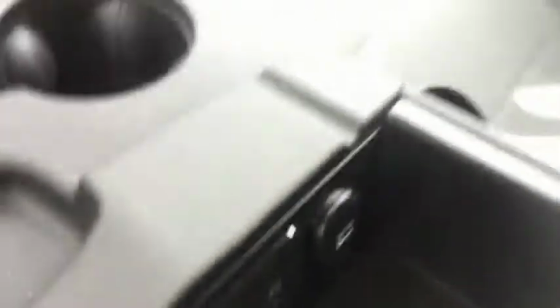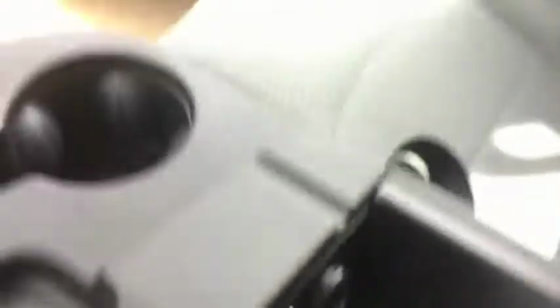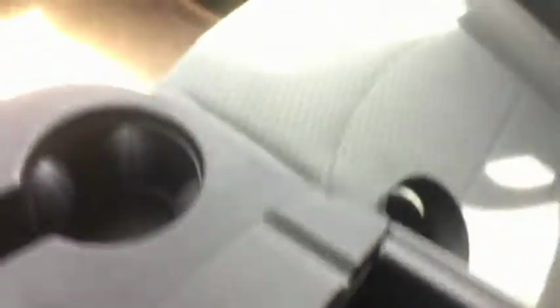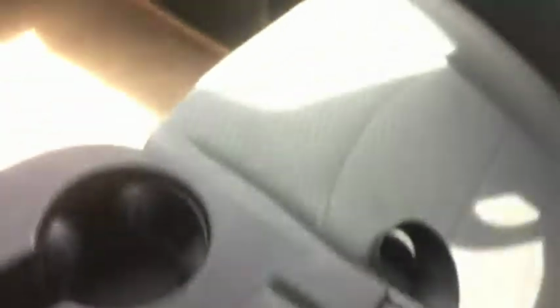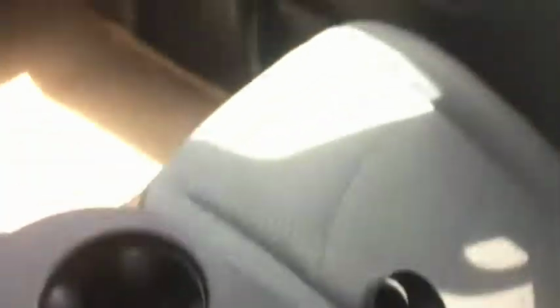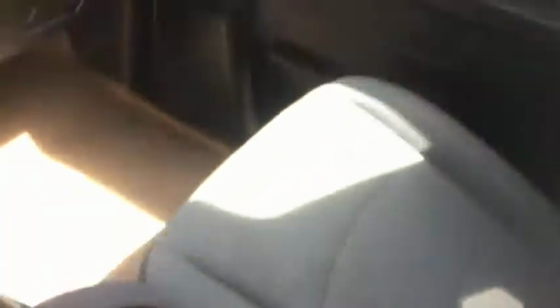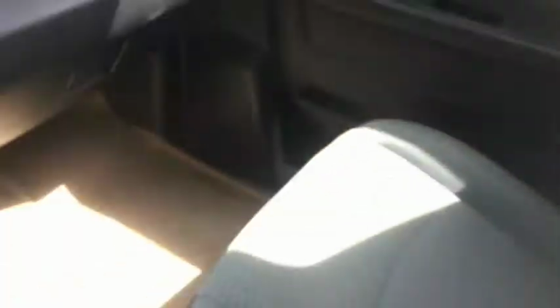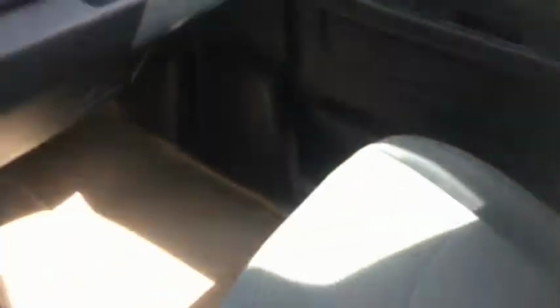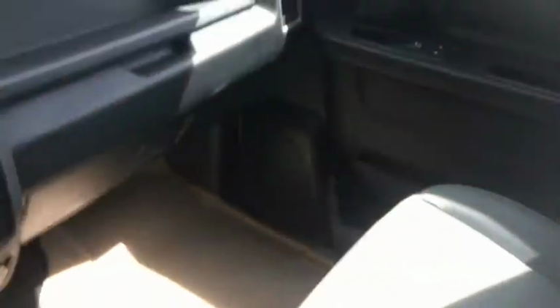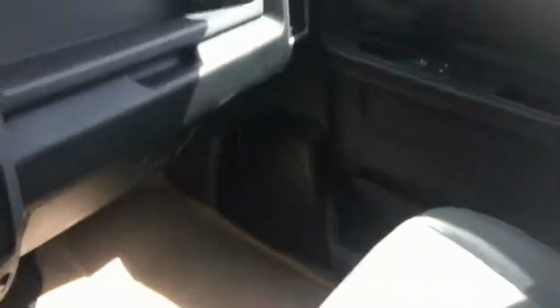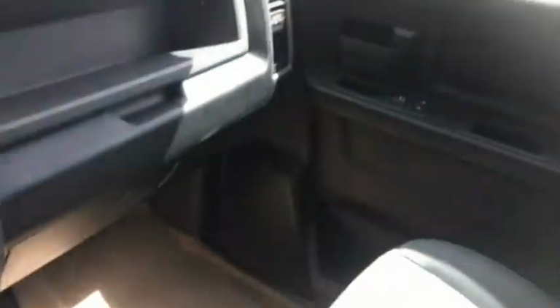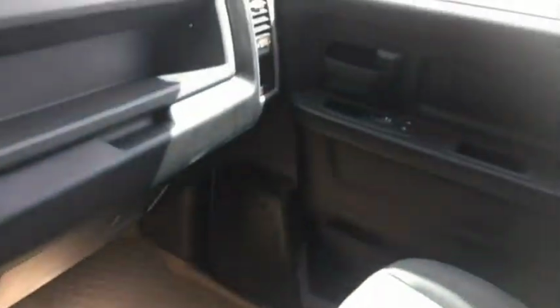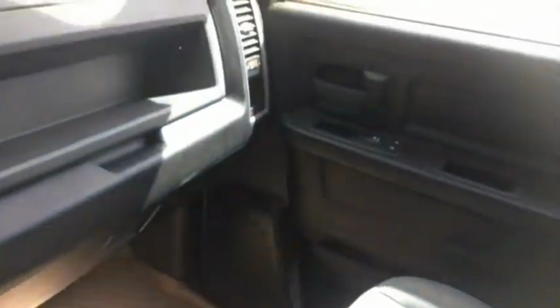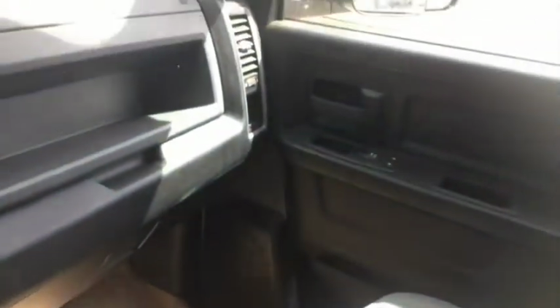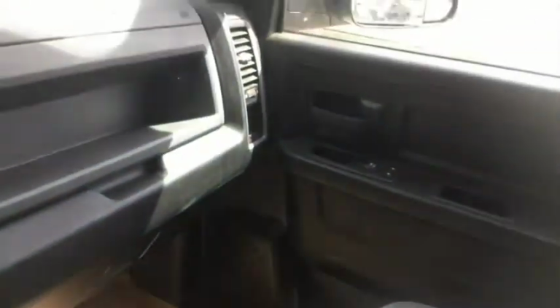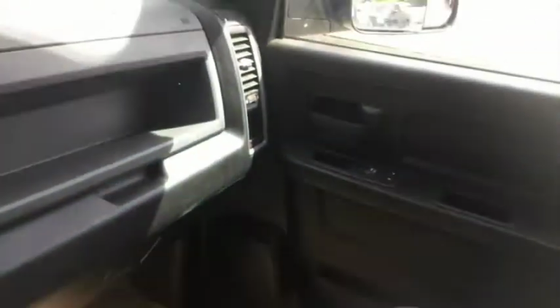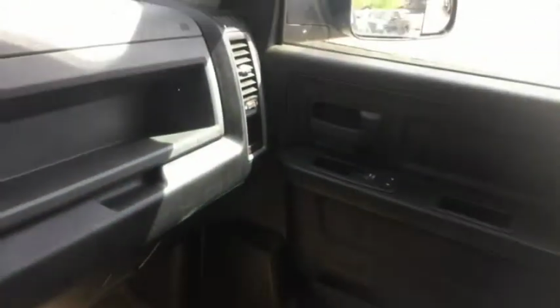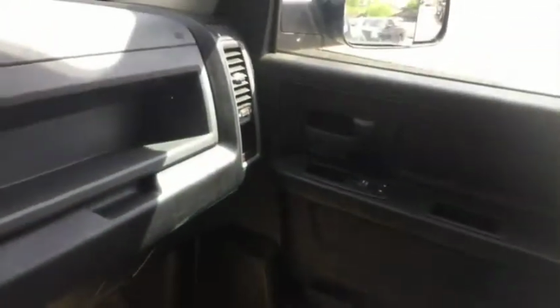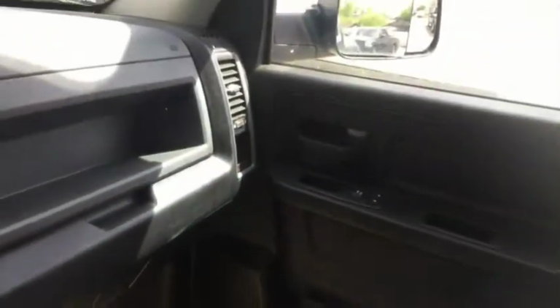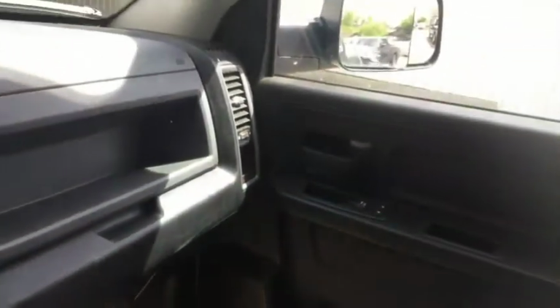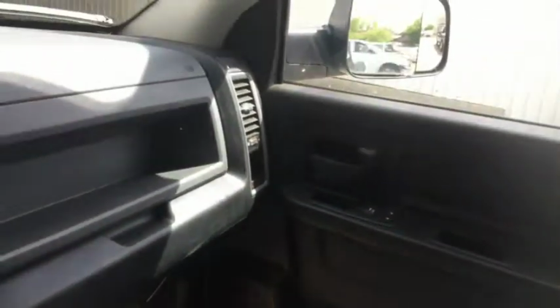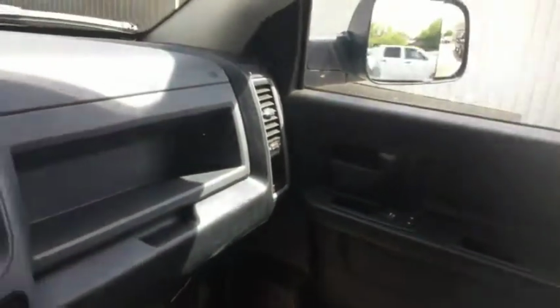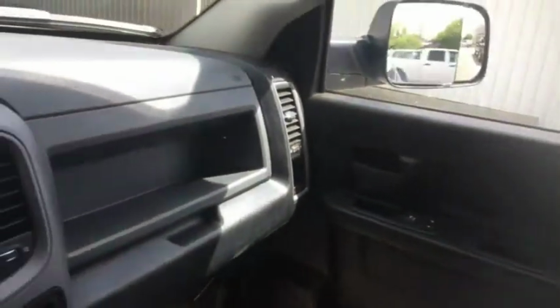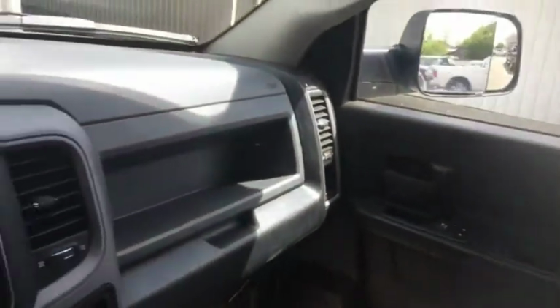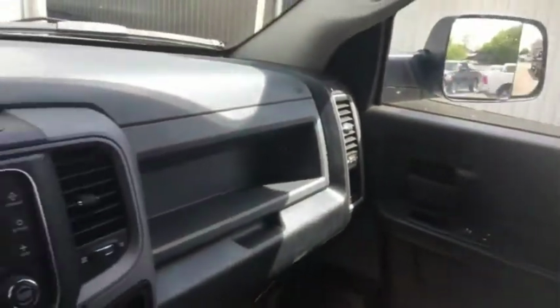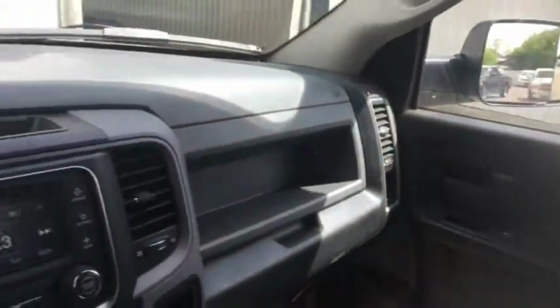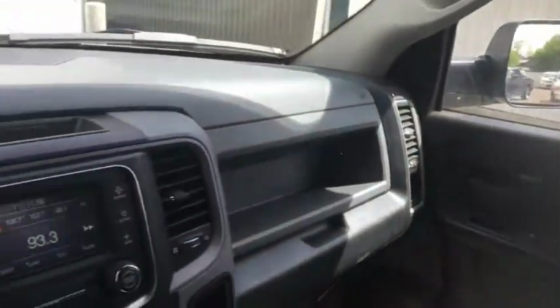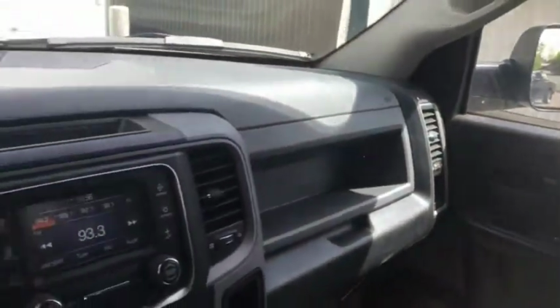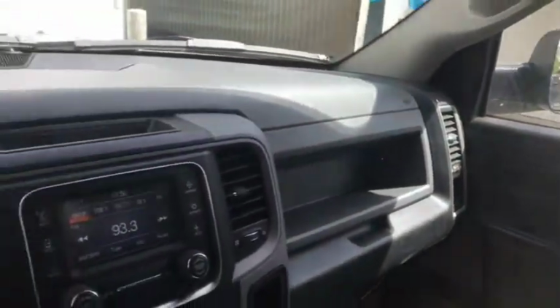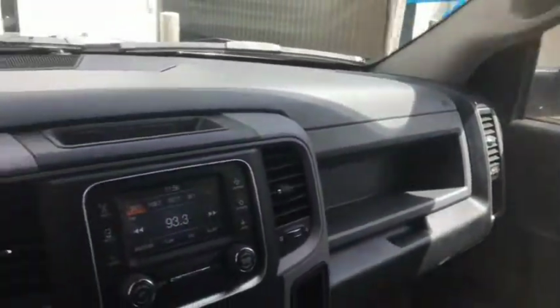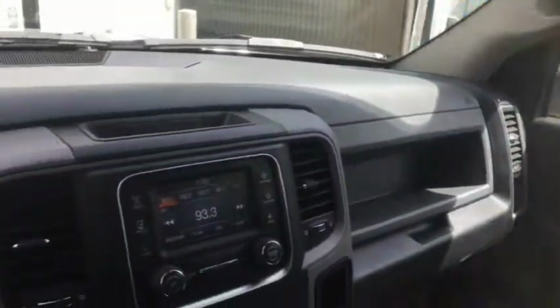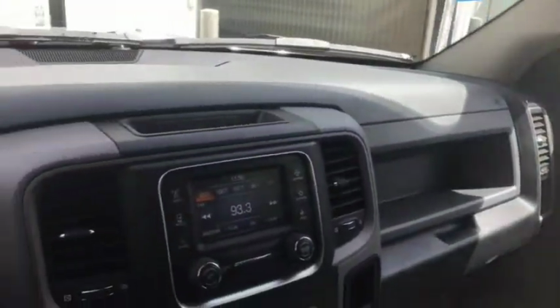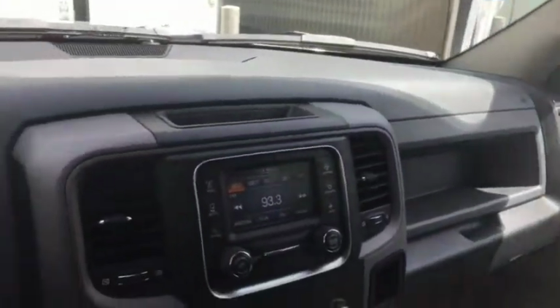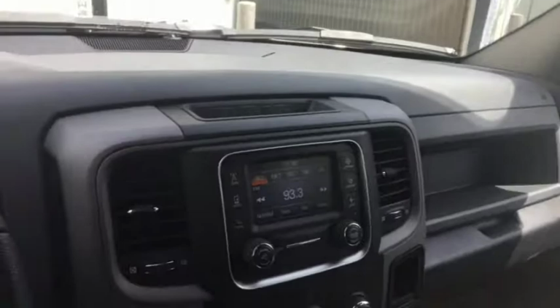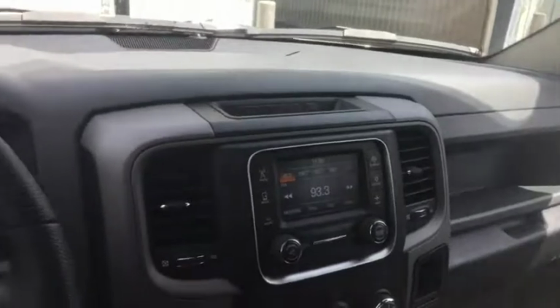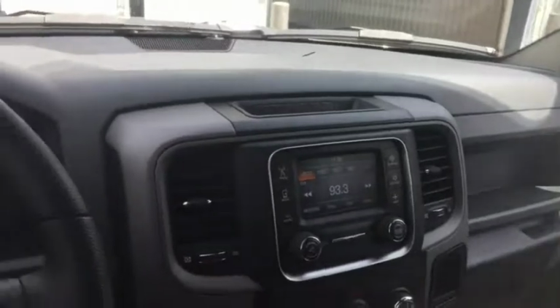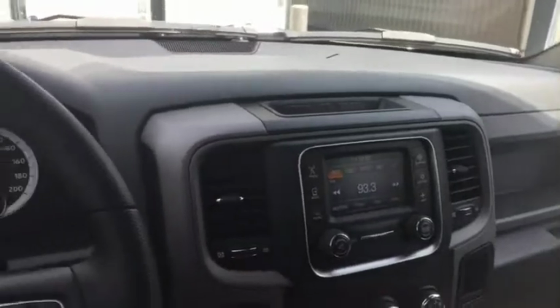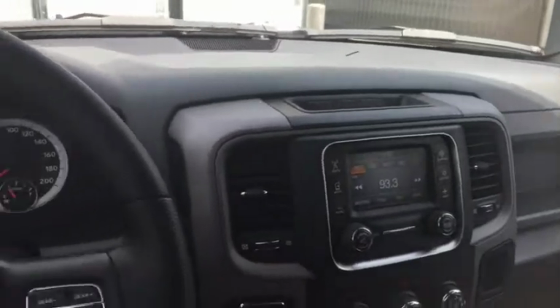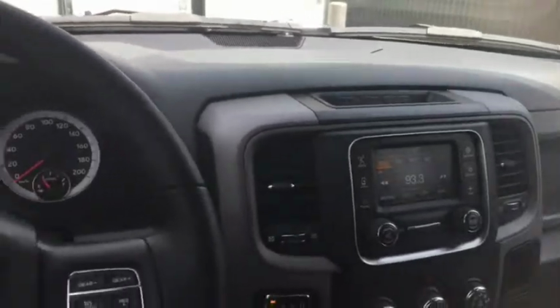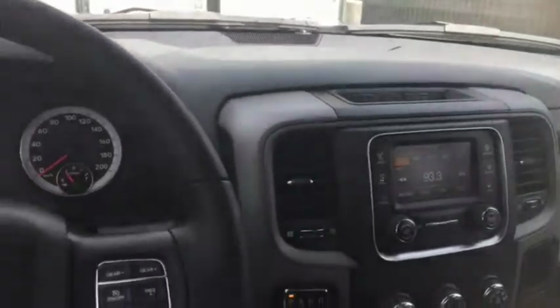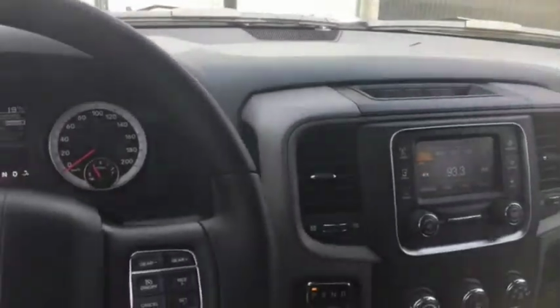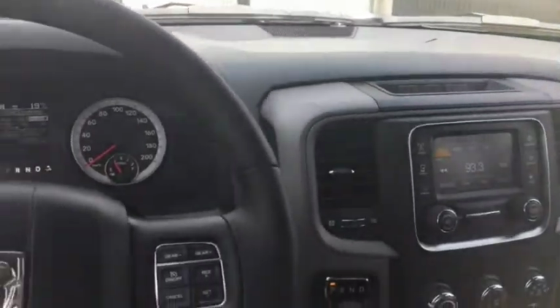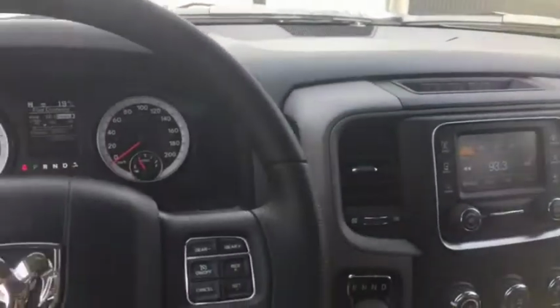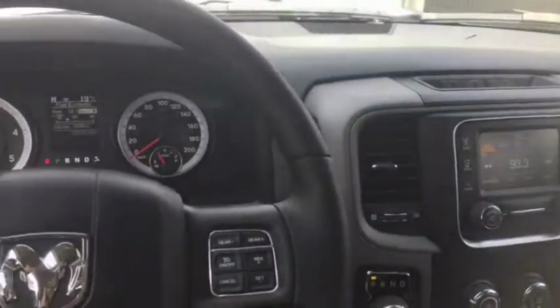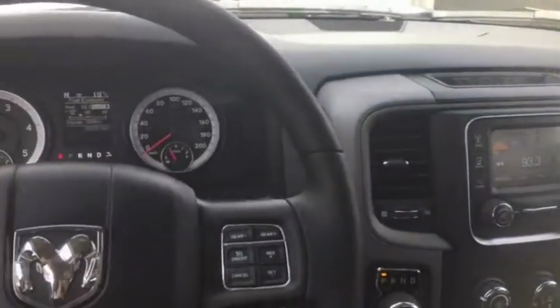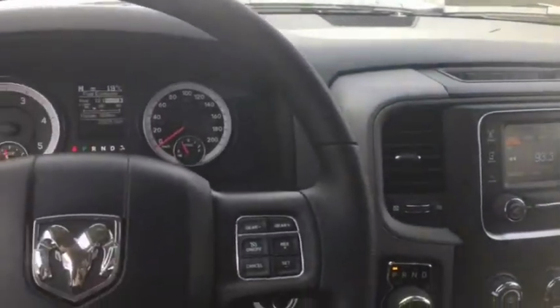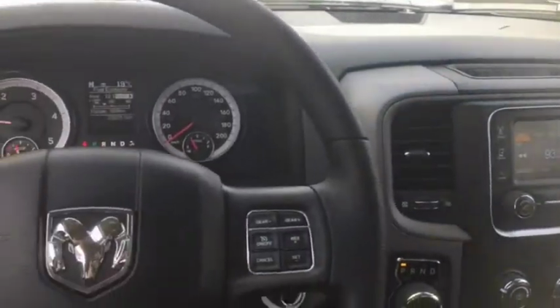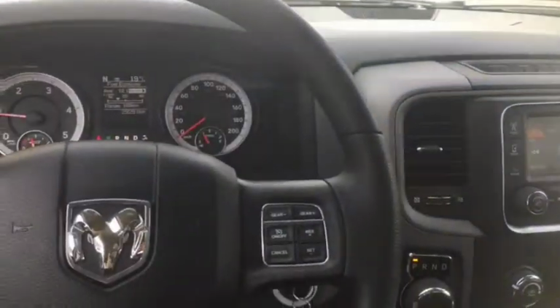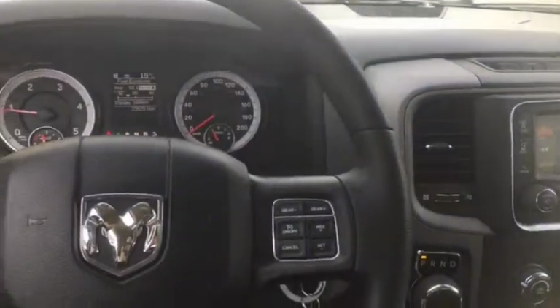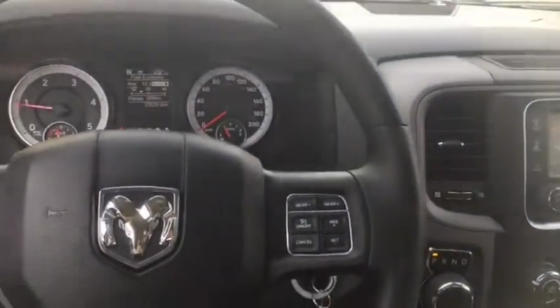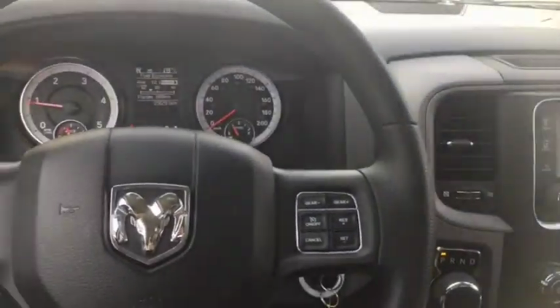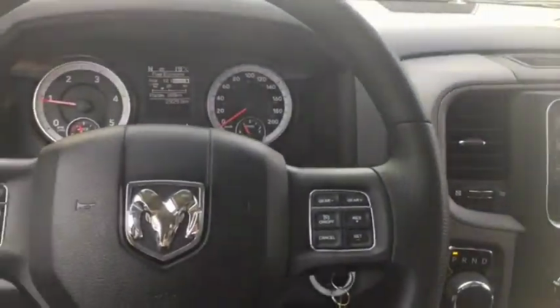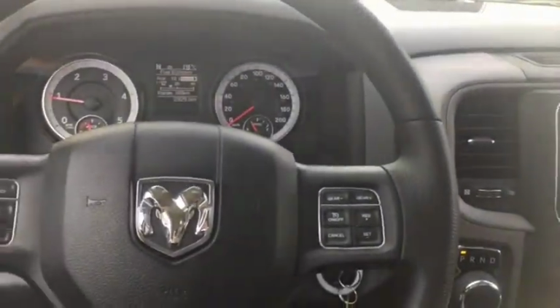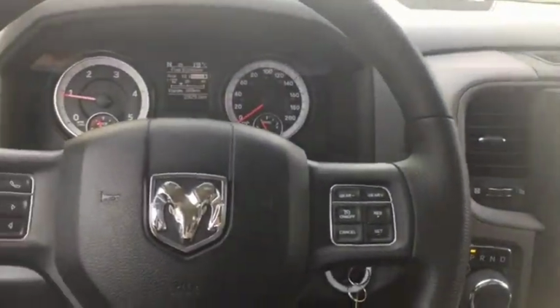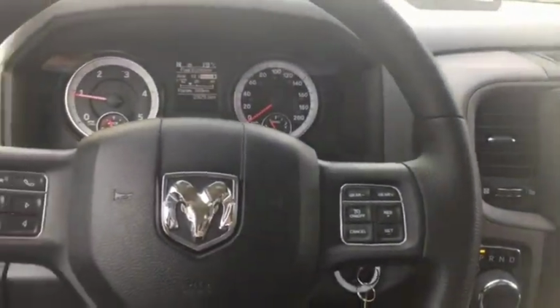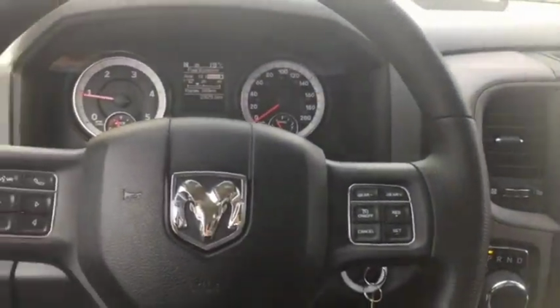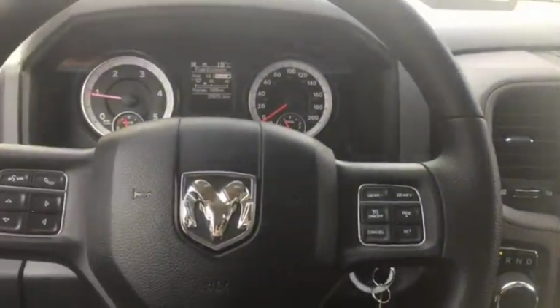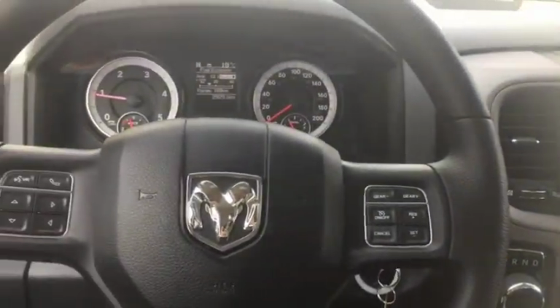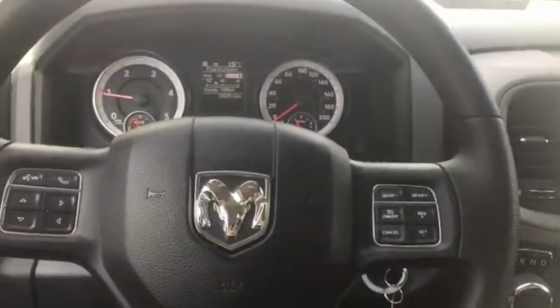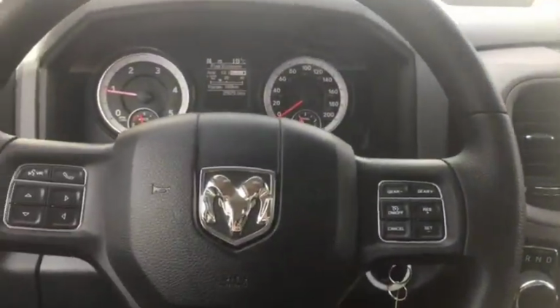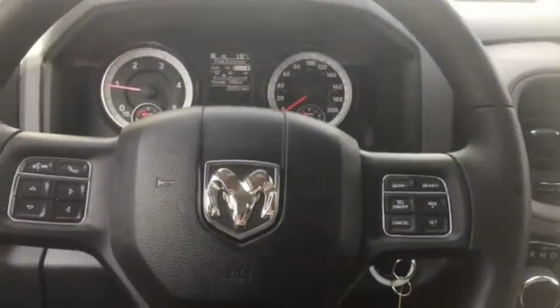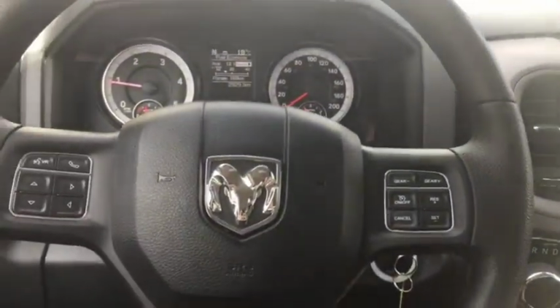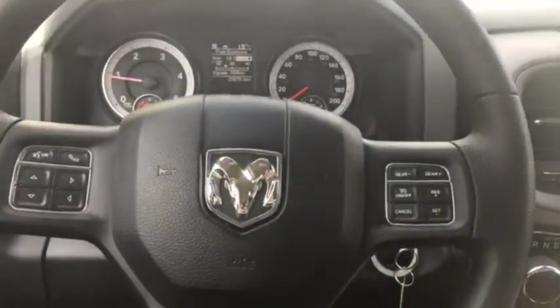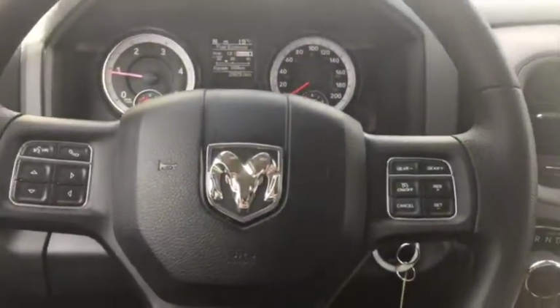Once again, this is a 2016 Ram 1500 EcoDiesel. Come check us out in Fort McLeod today and let's see if we can get you in your new ride.